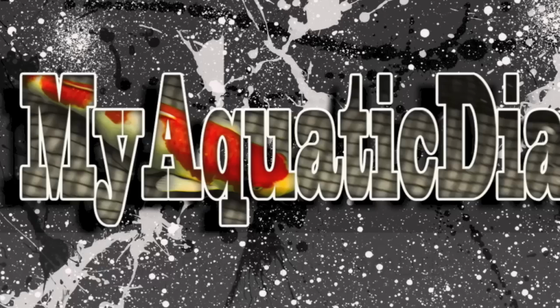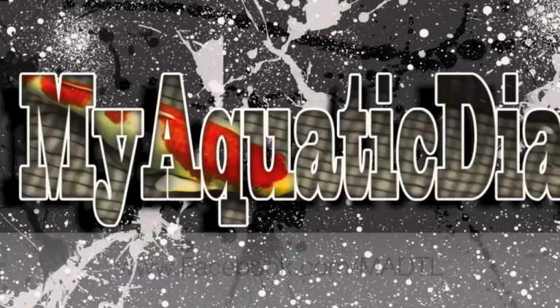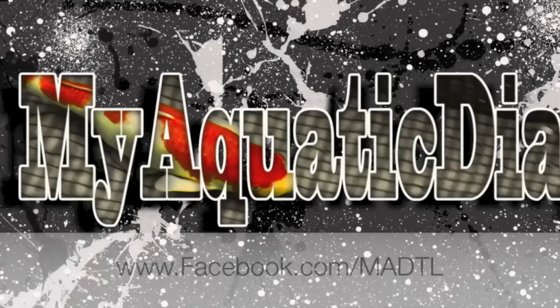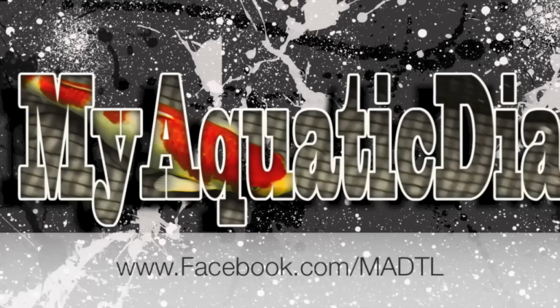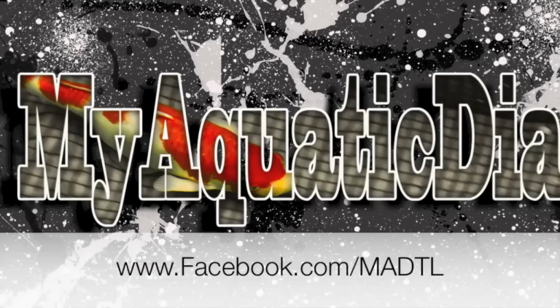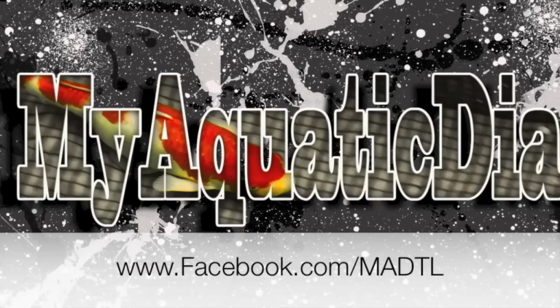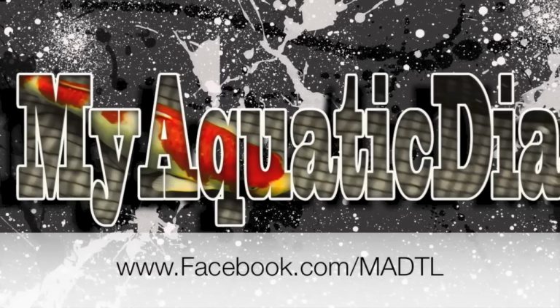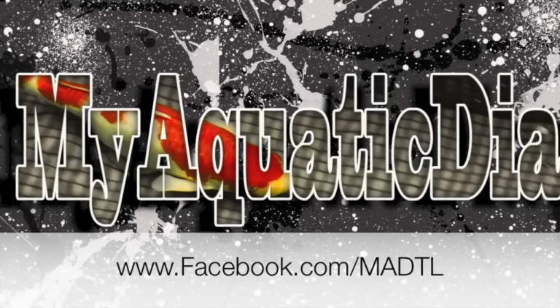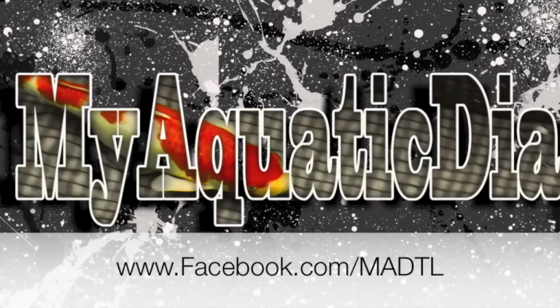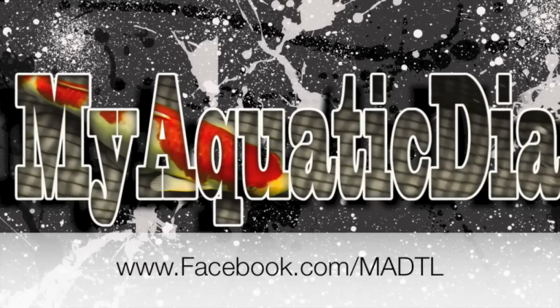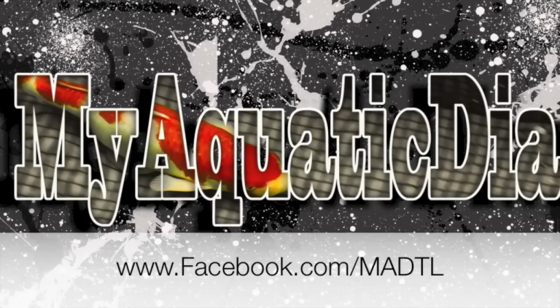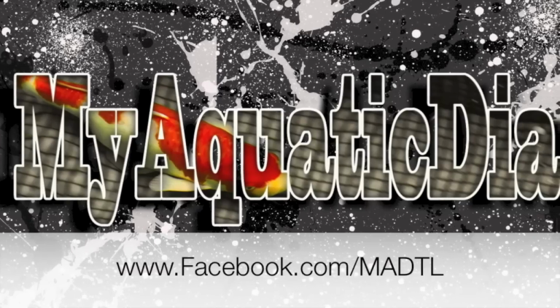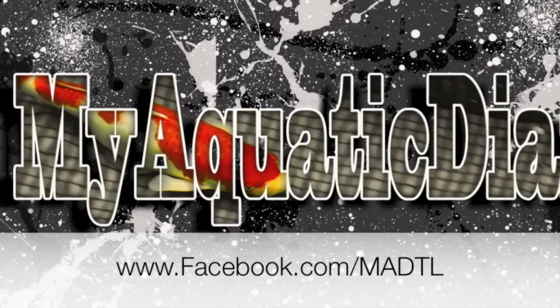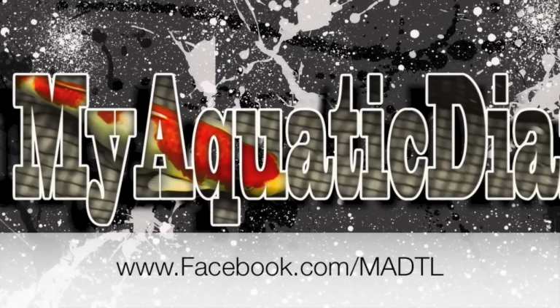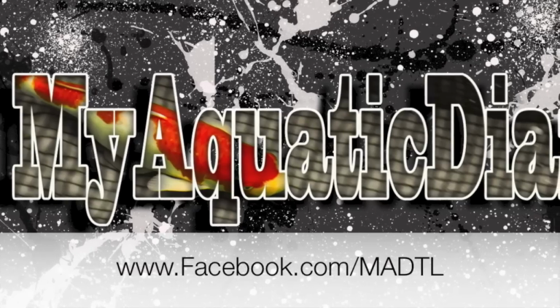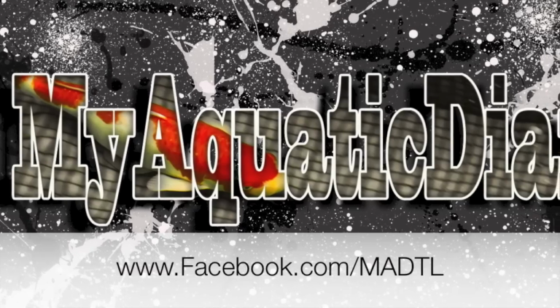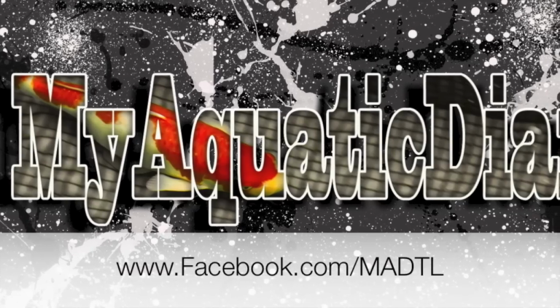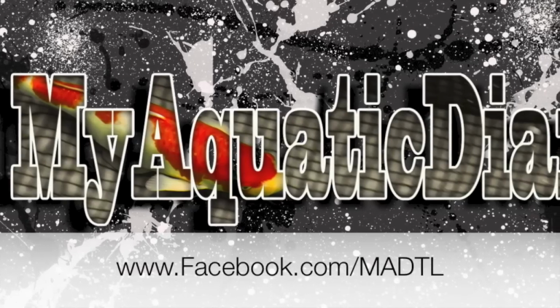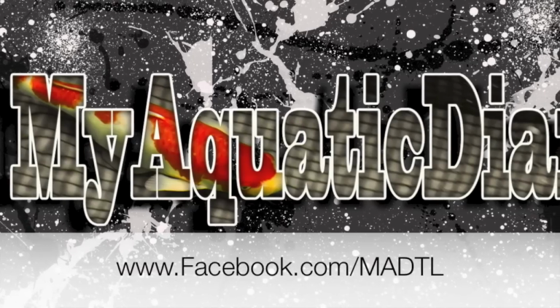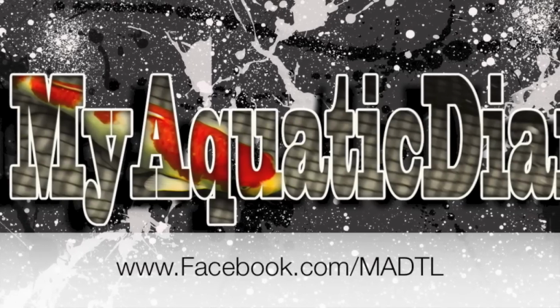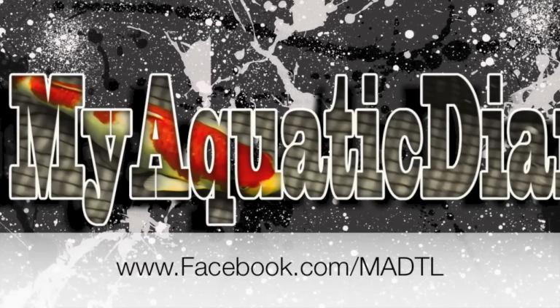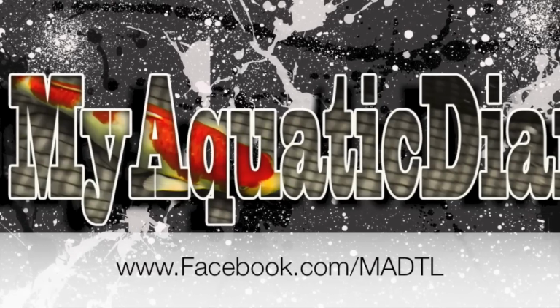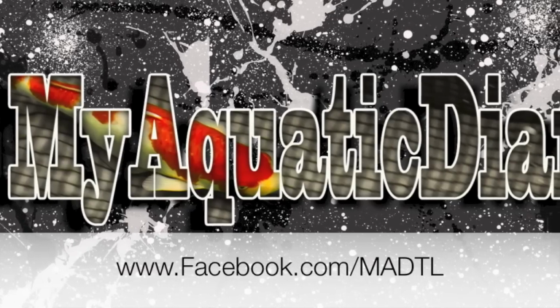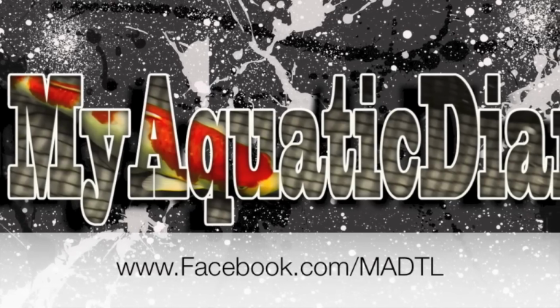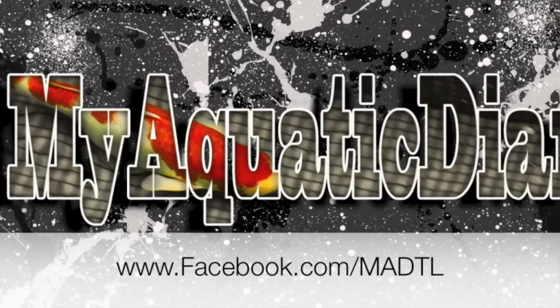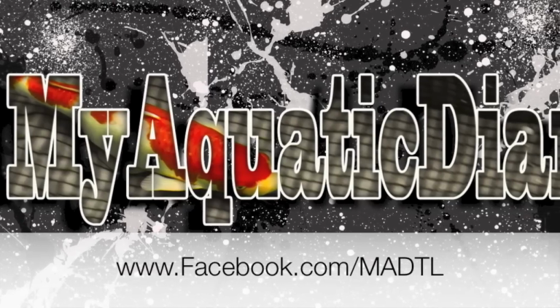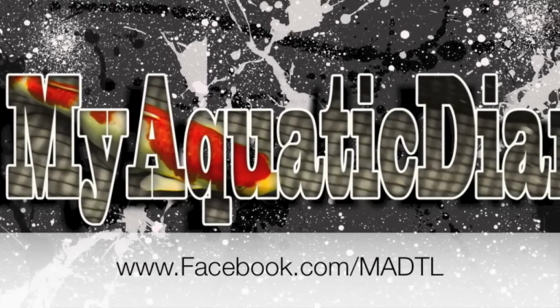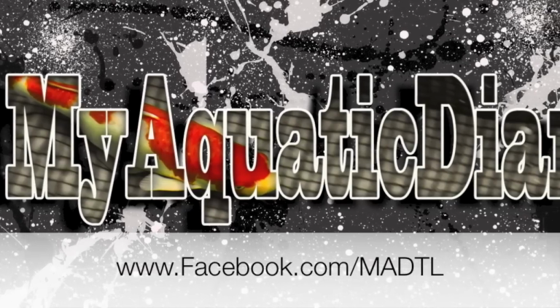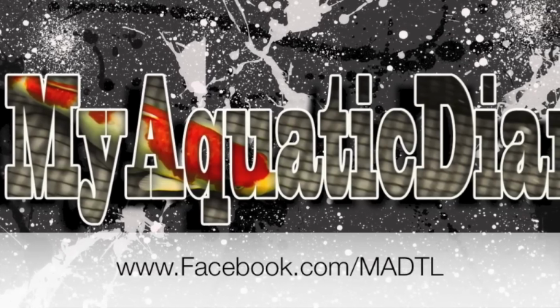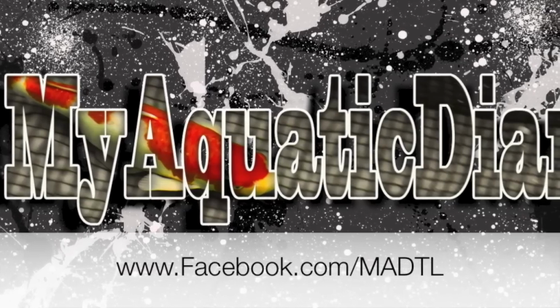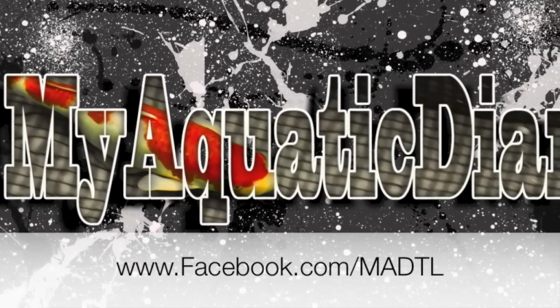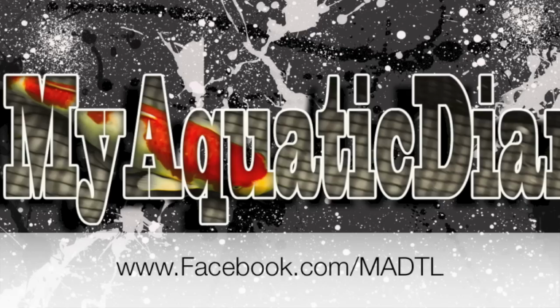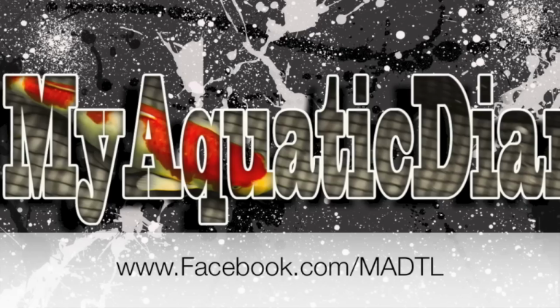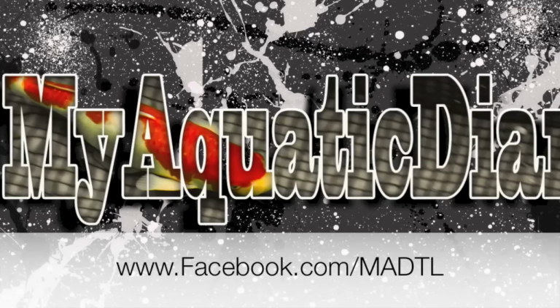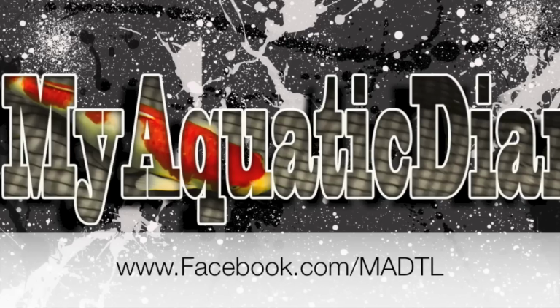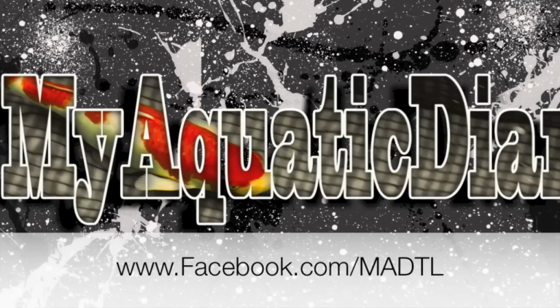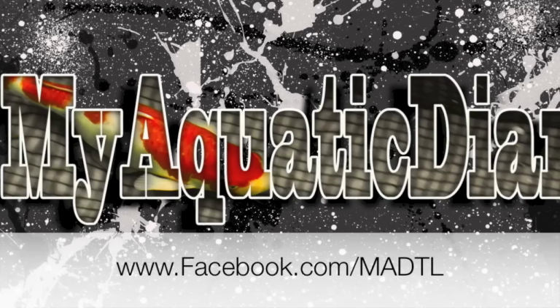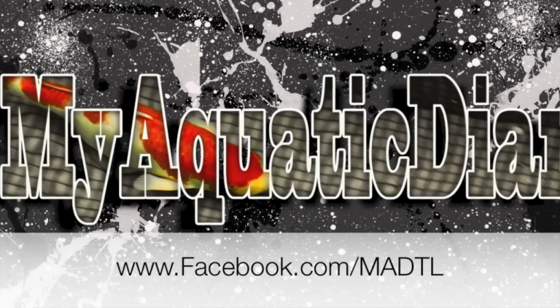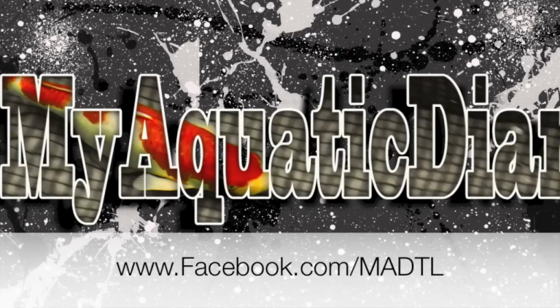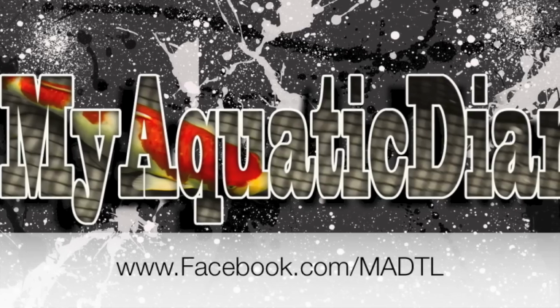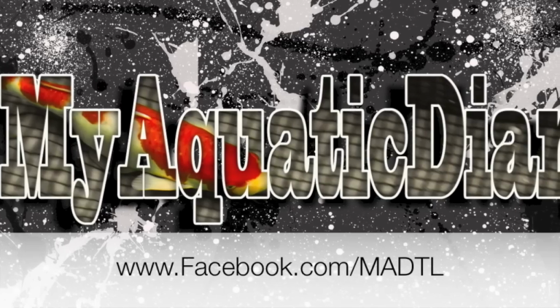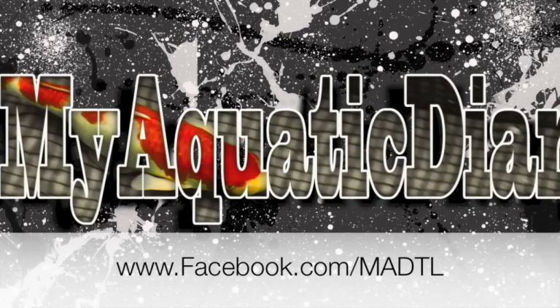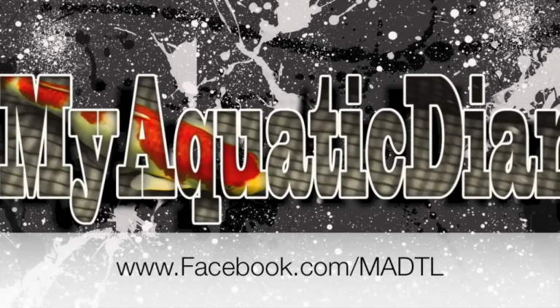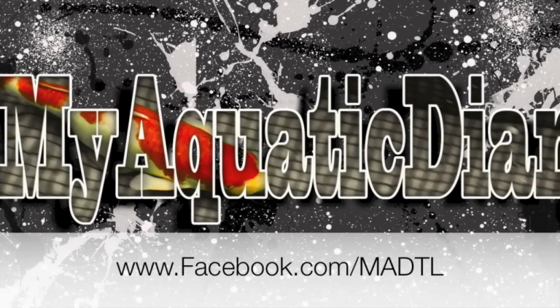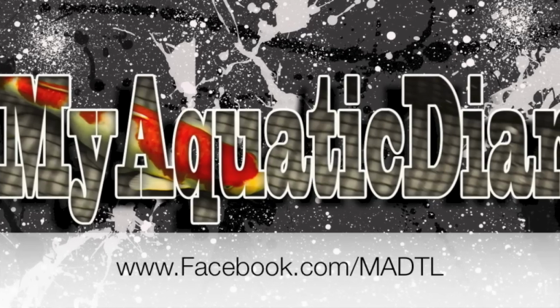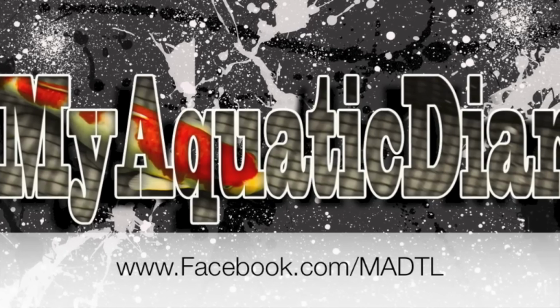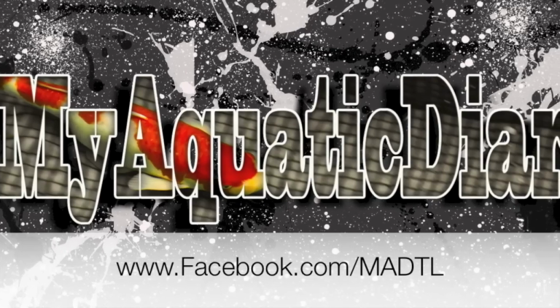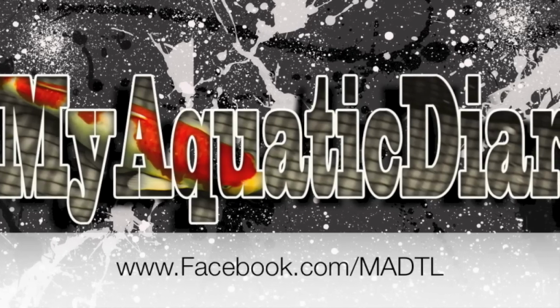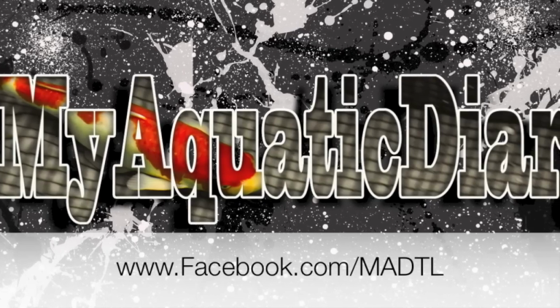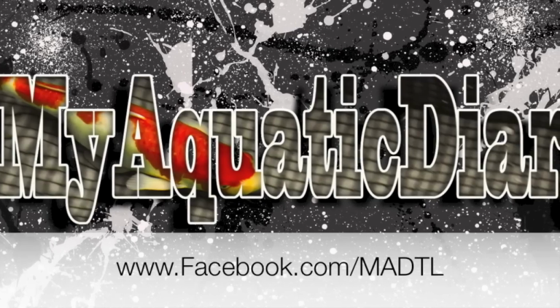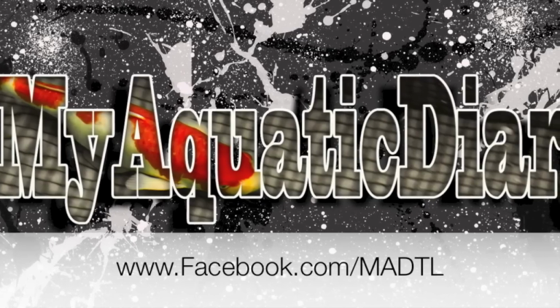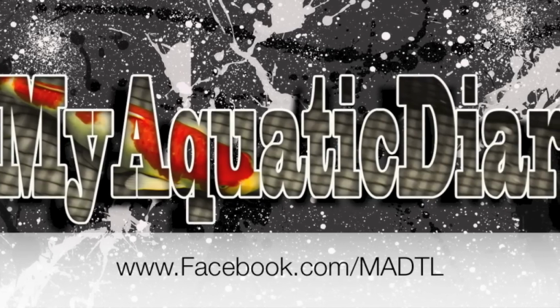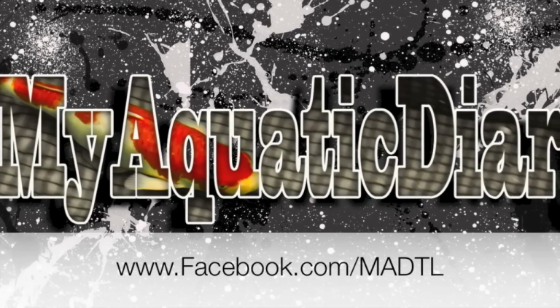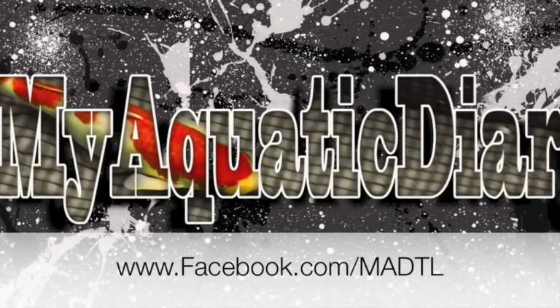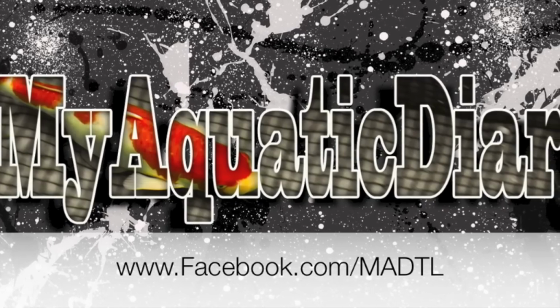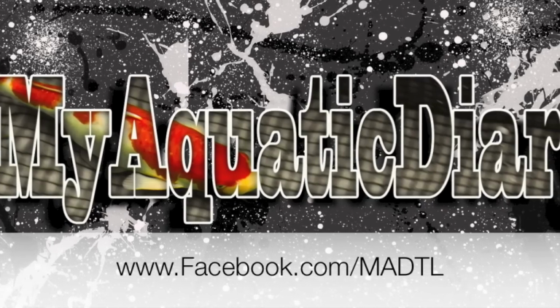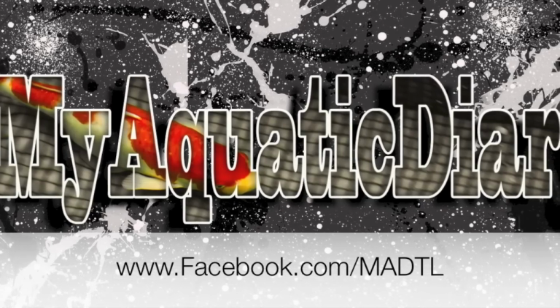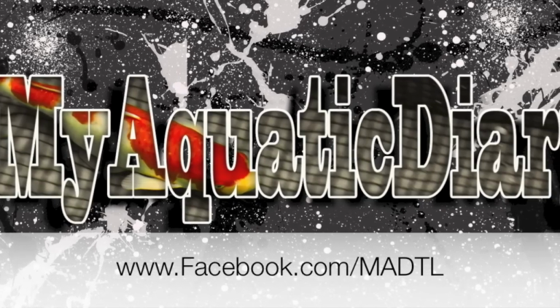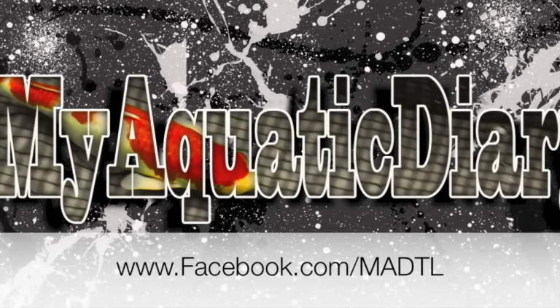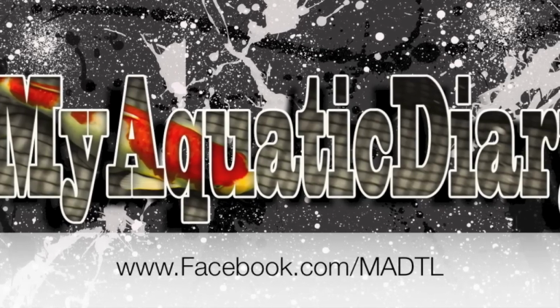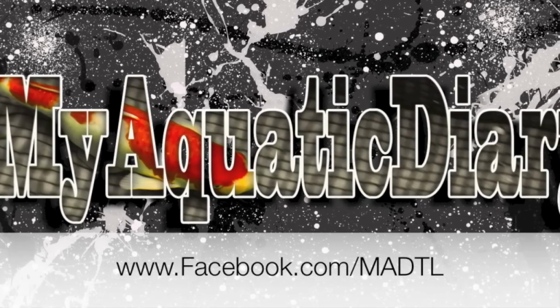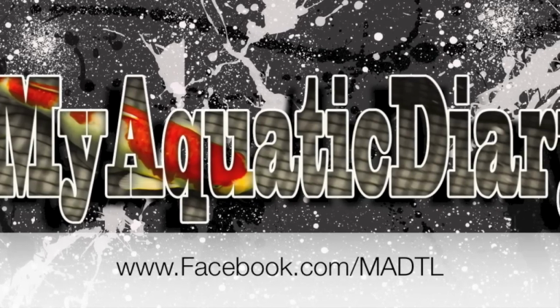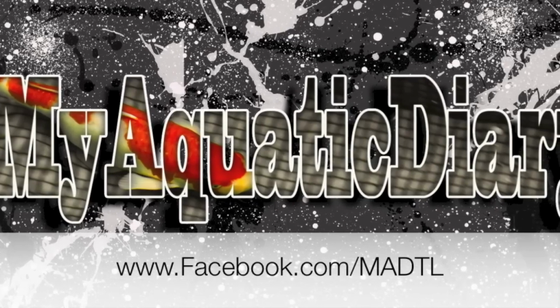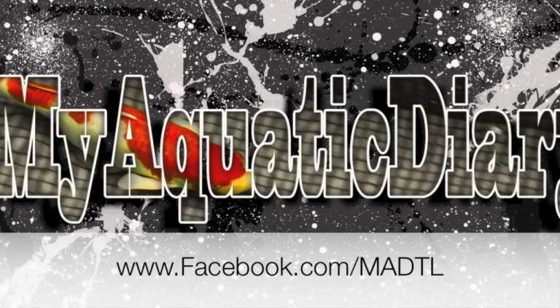Guys, sorry for the long delay, just started uni again. Hope you guys enjoy this full update and underwater footage. Peace out, please like and subscribe.